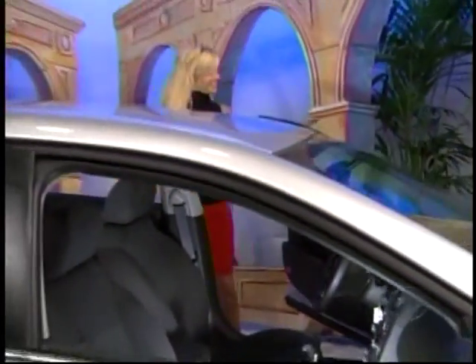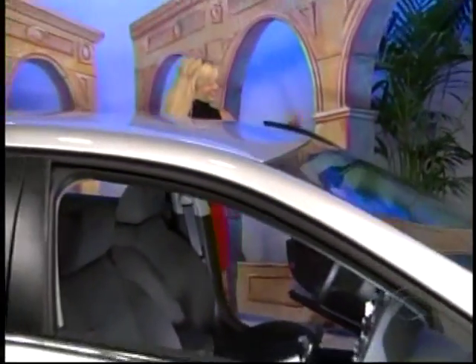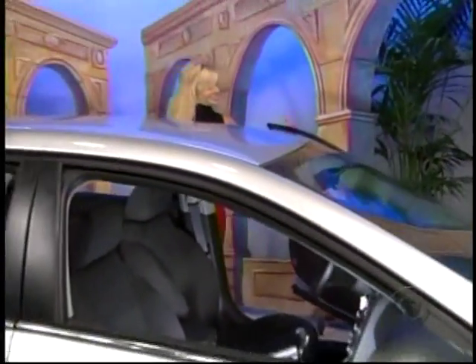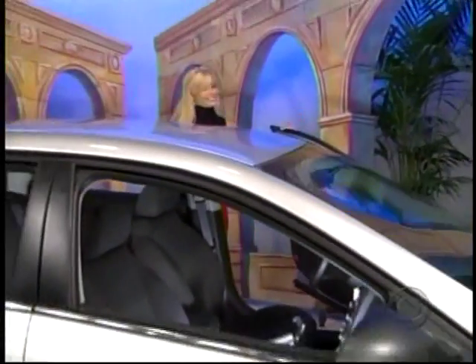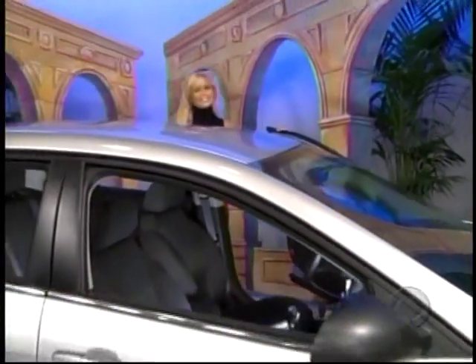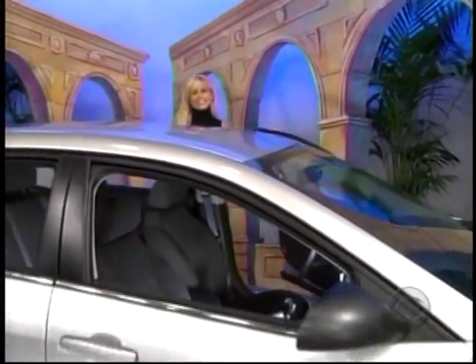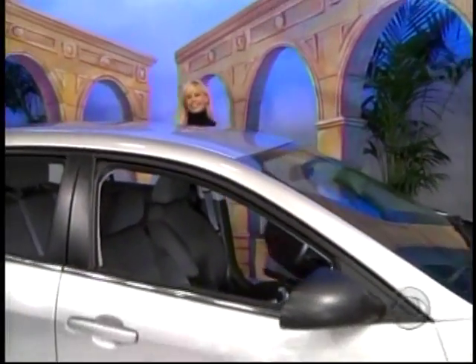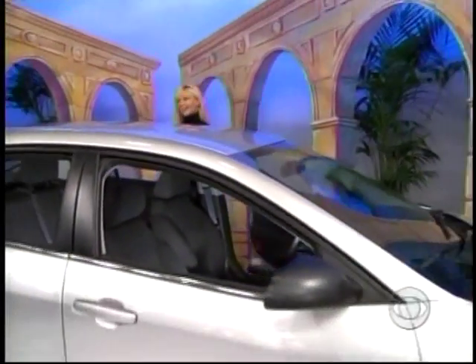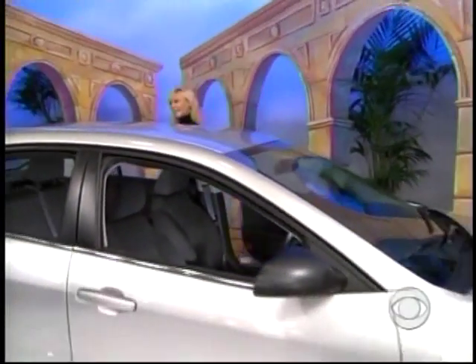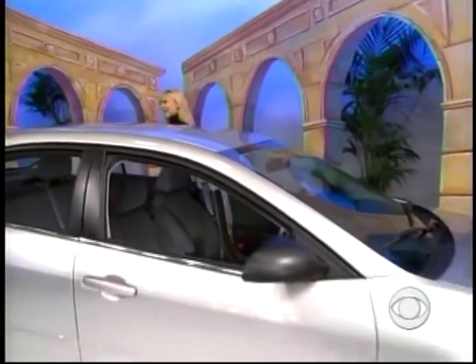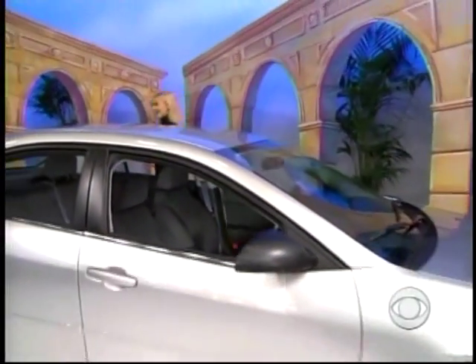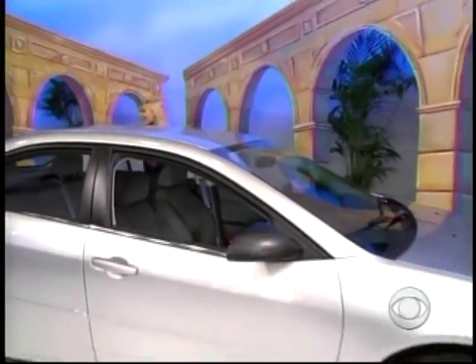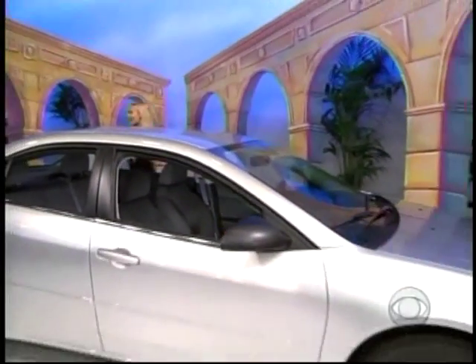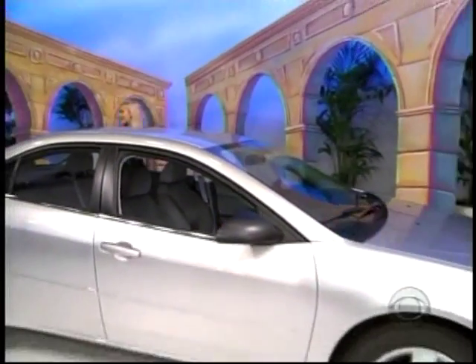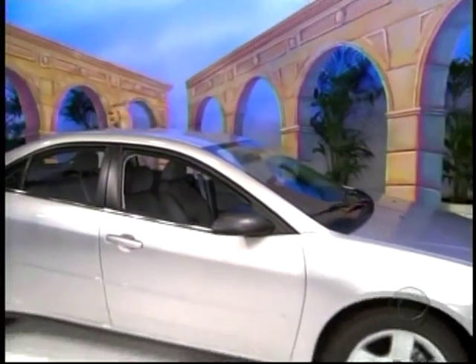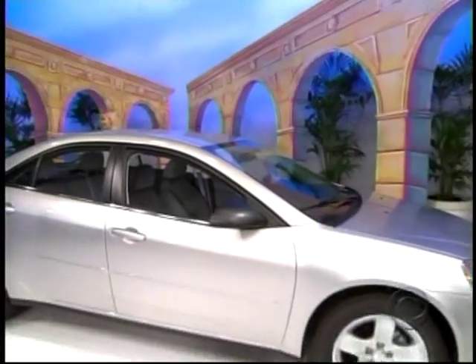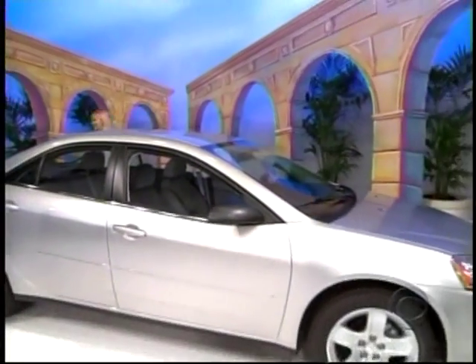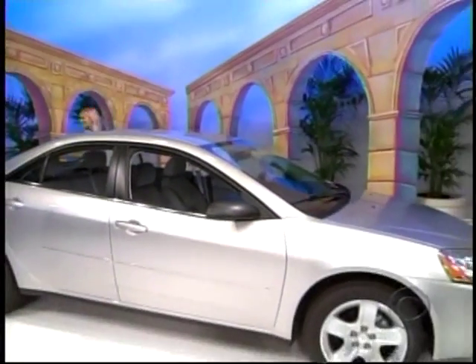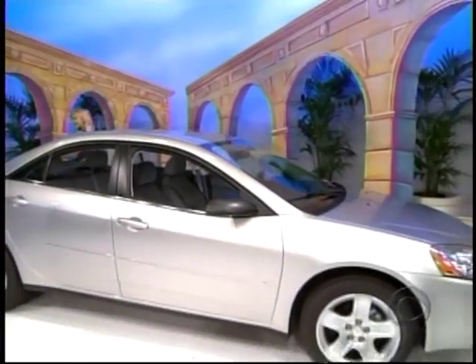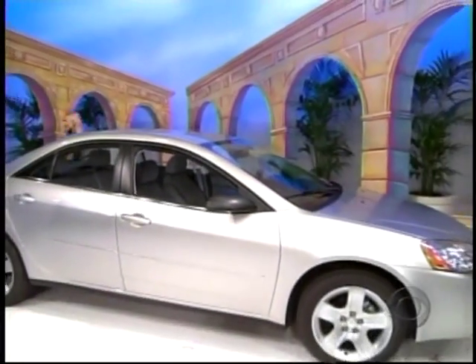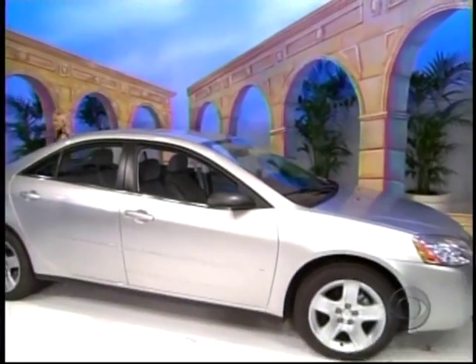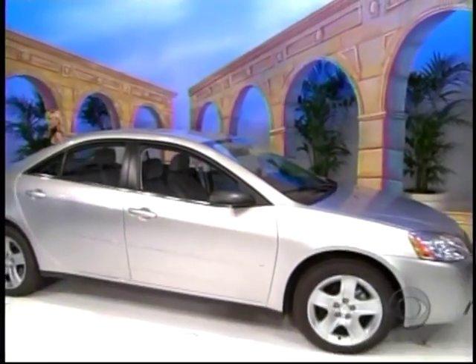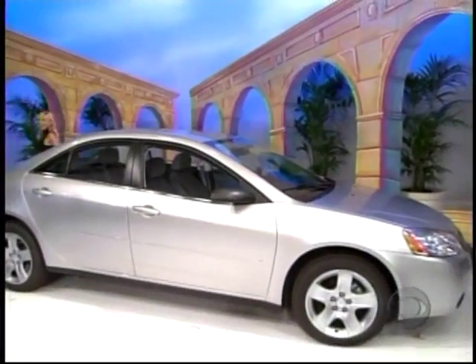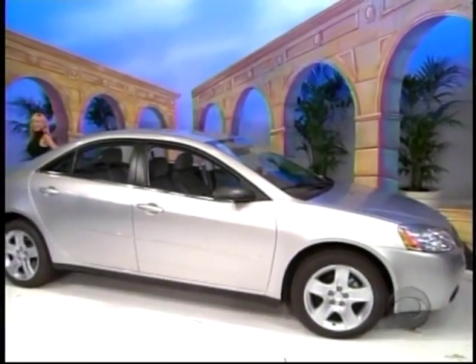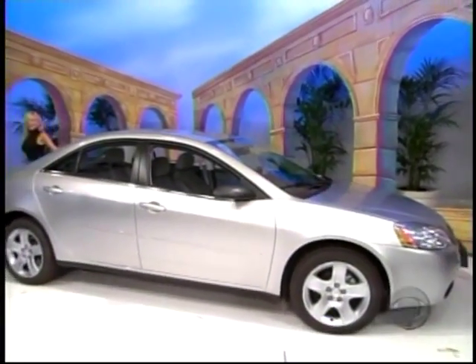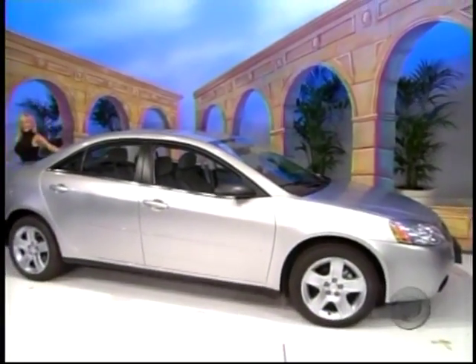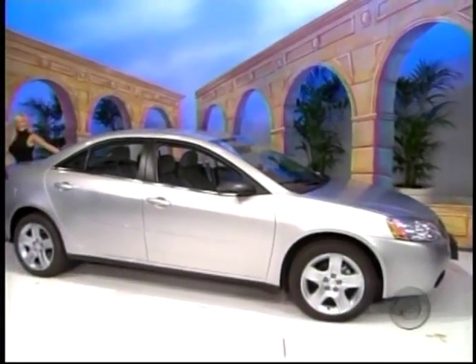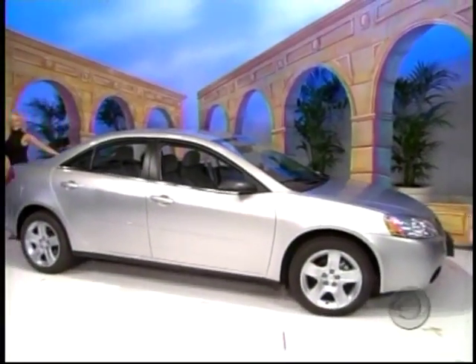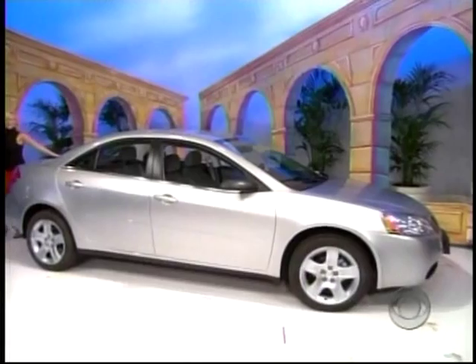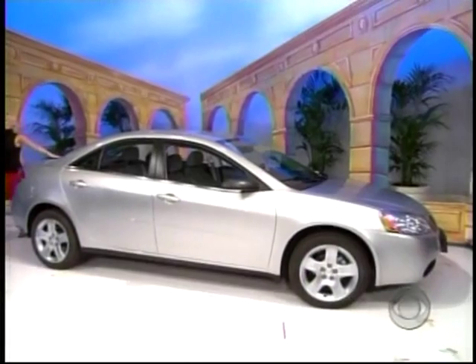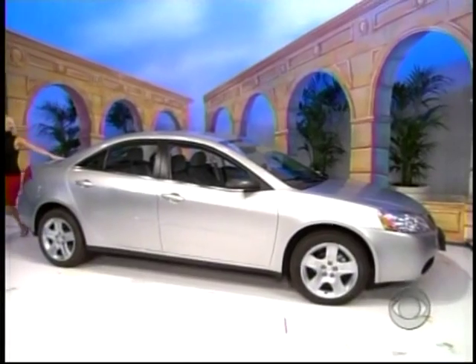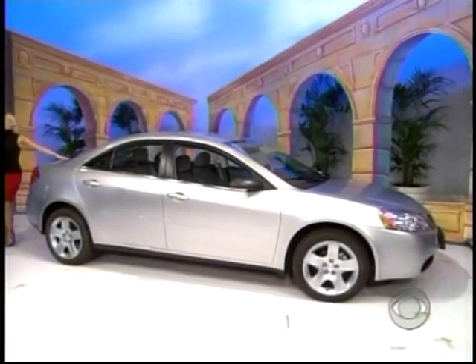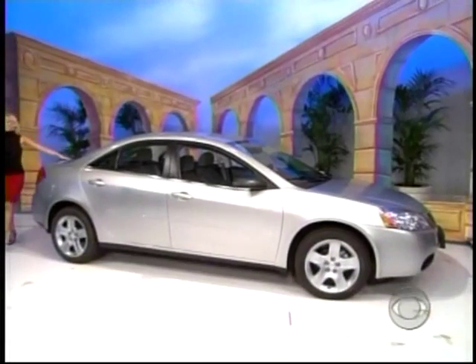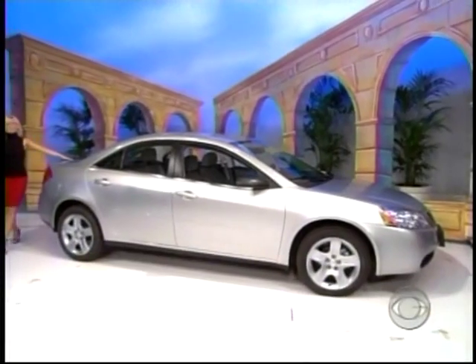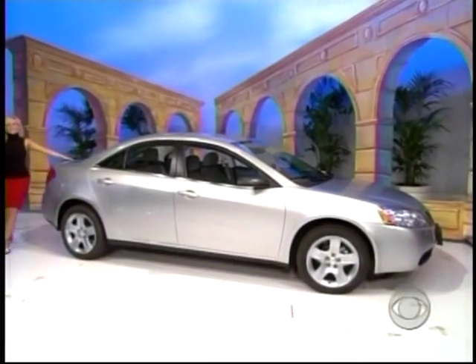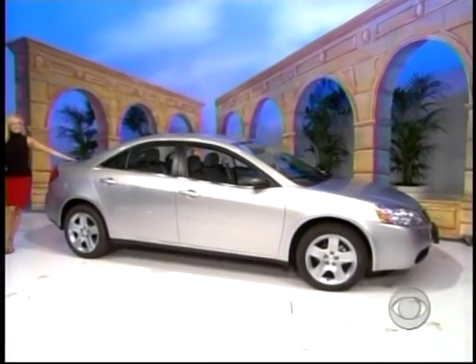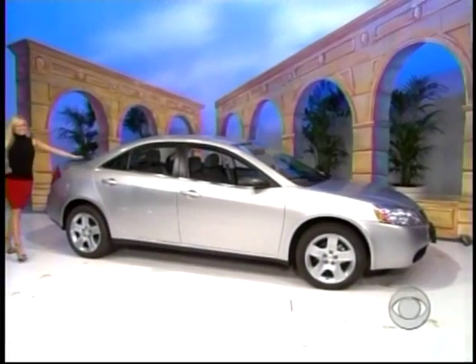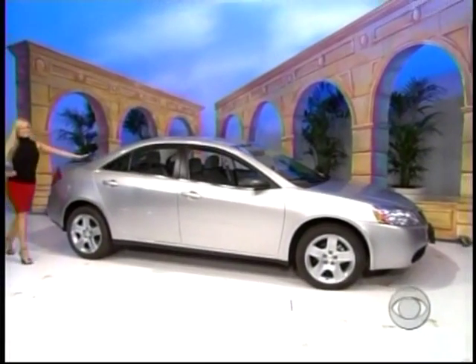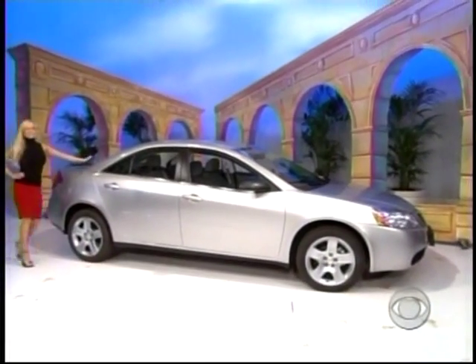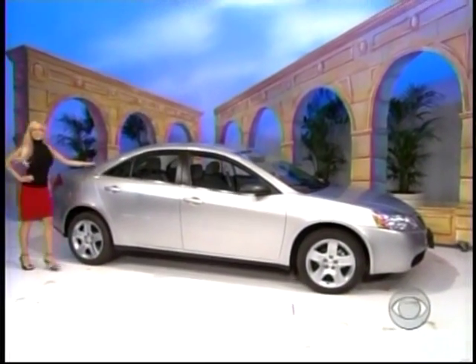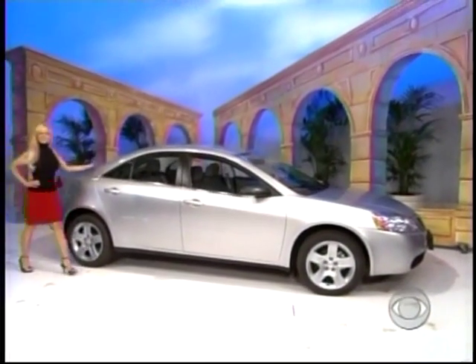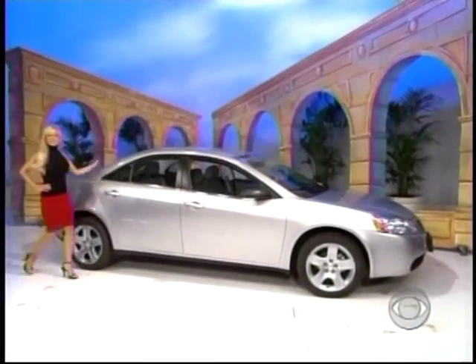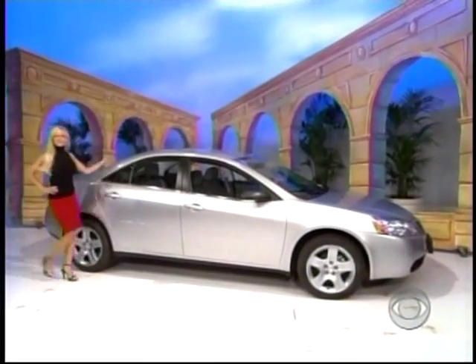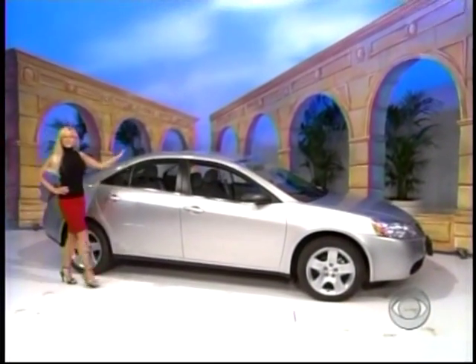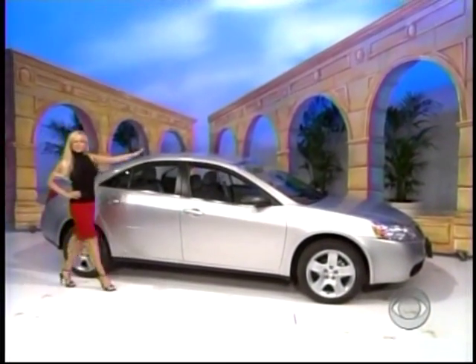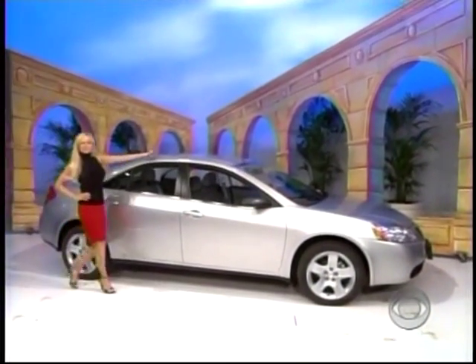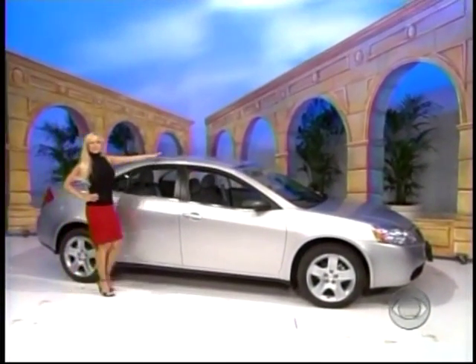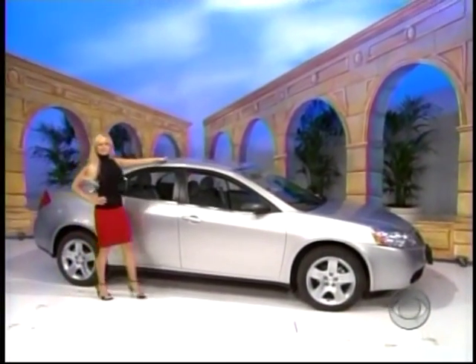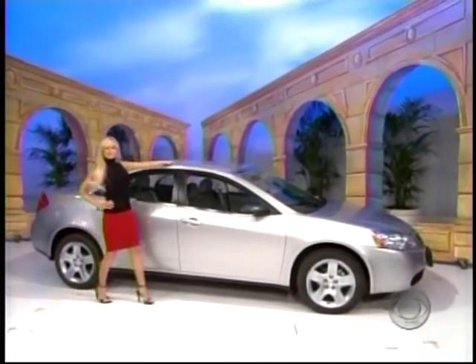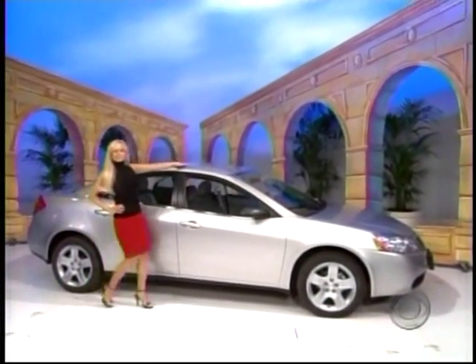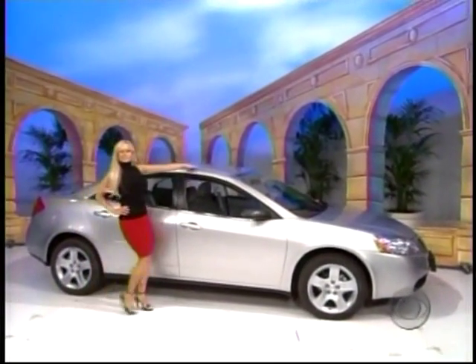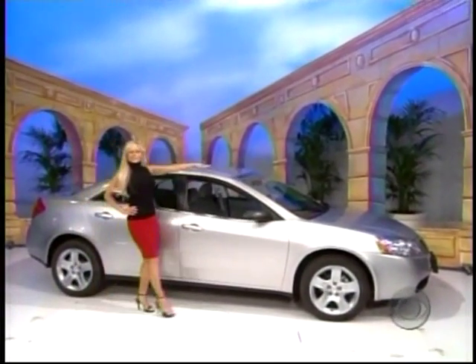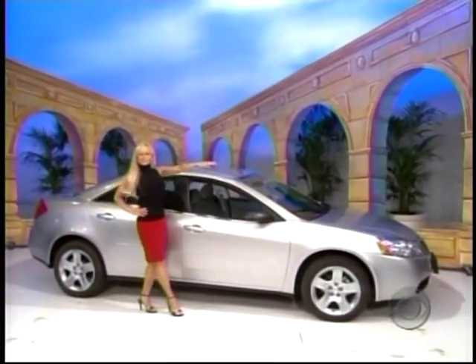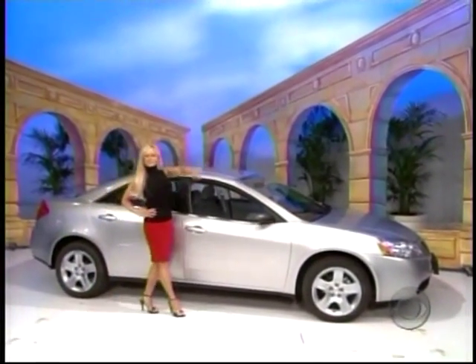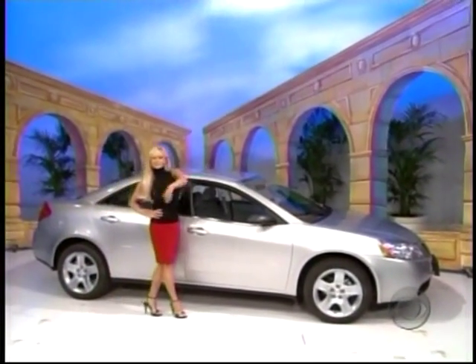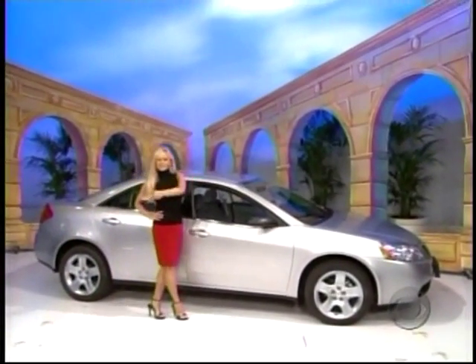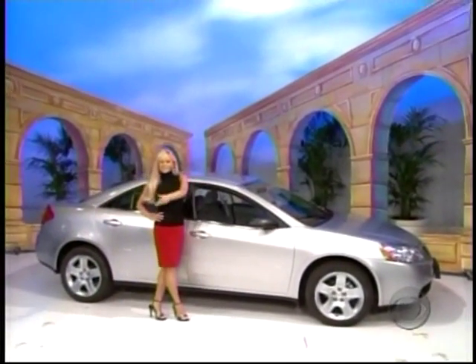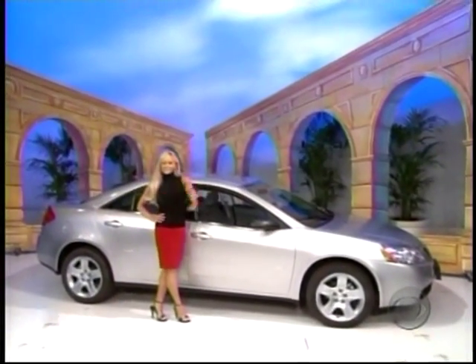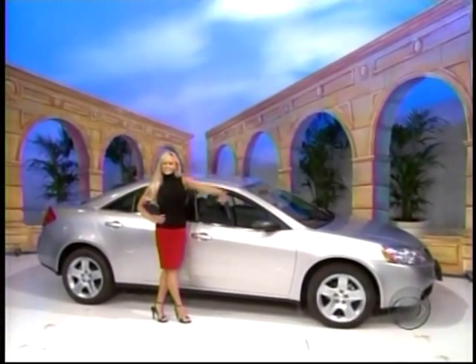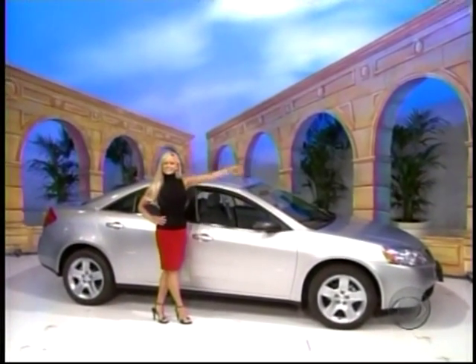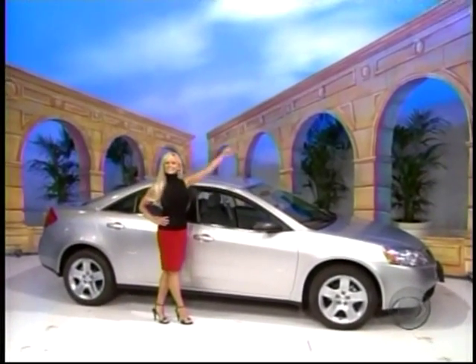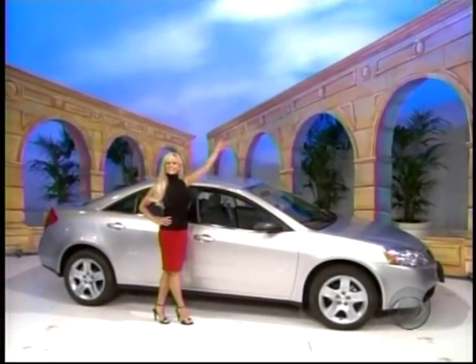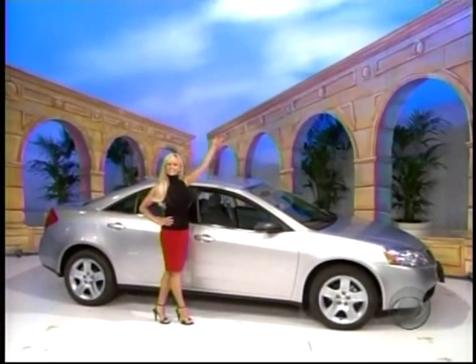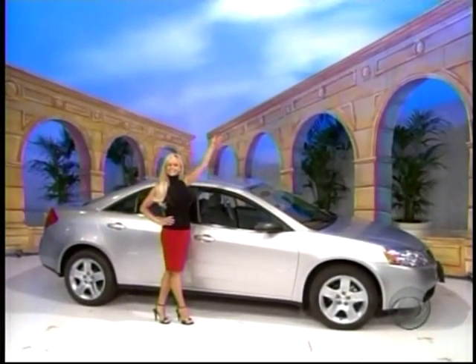A Pontiac G6 sedan! Comes with standard equipment — it's the Pontiac G6!